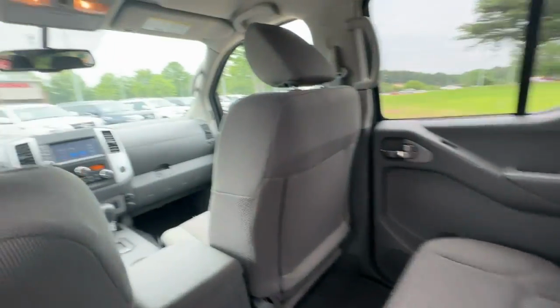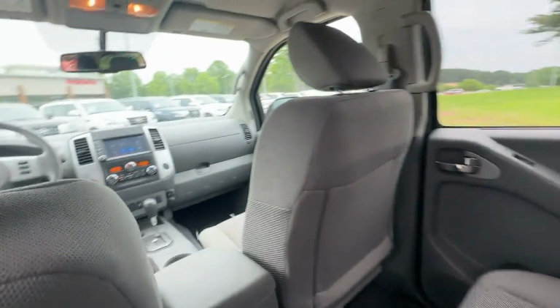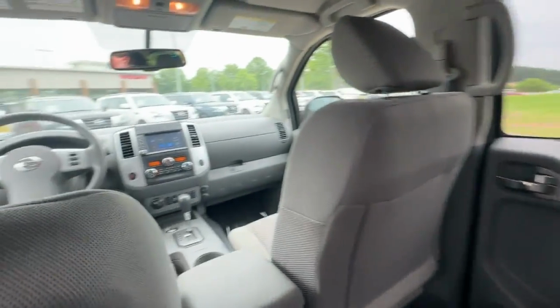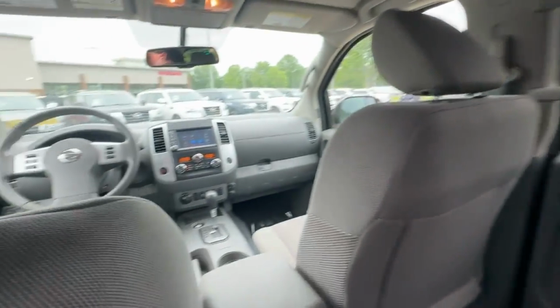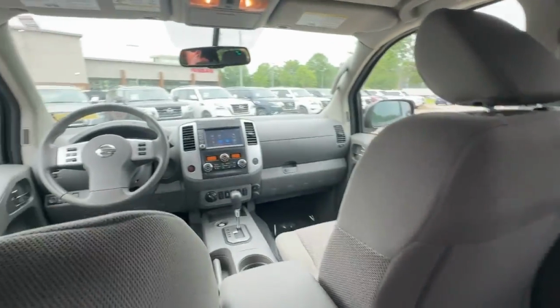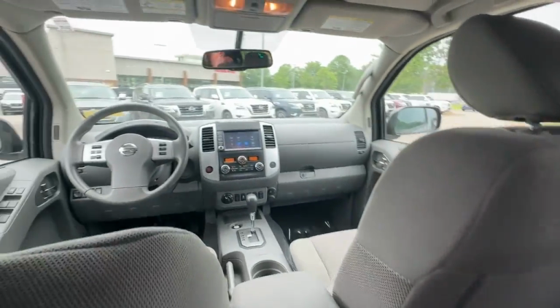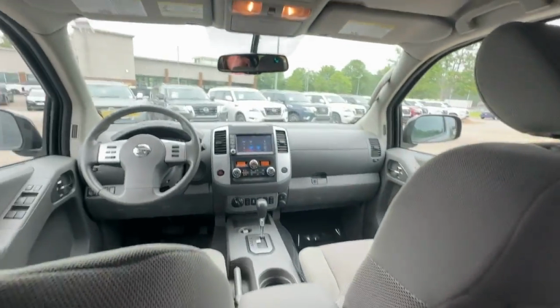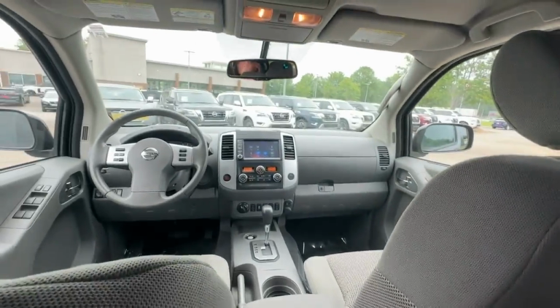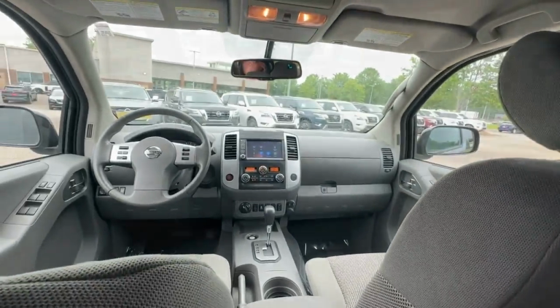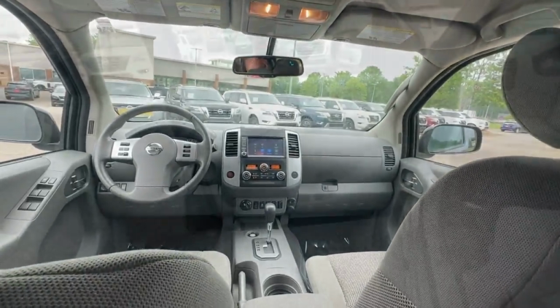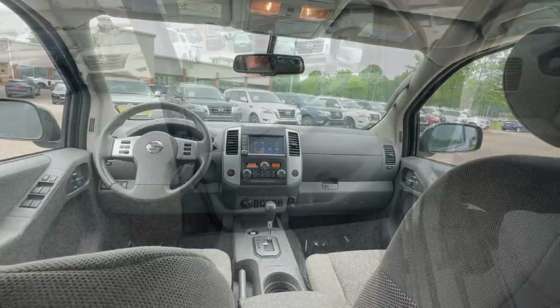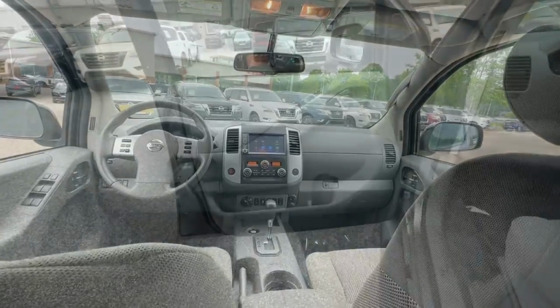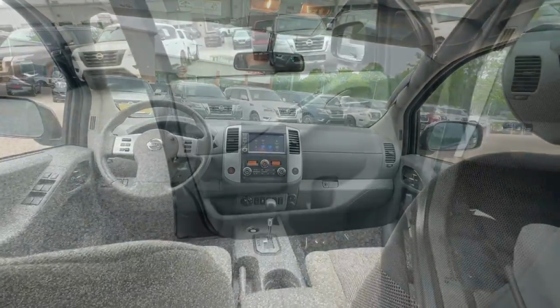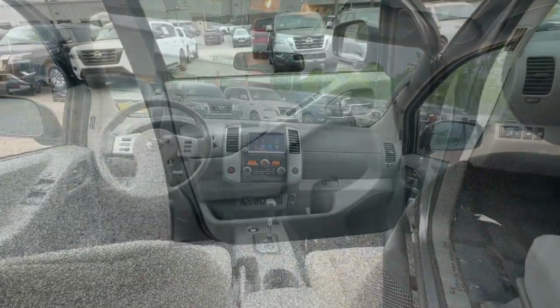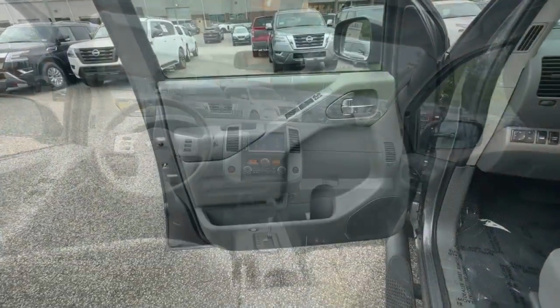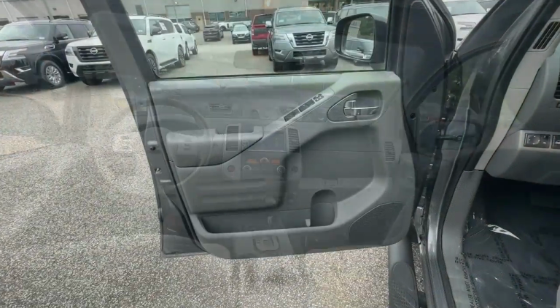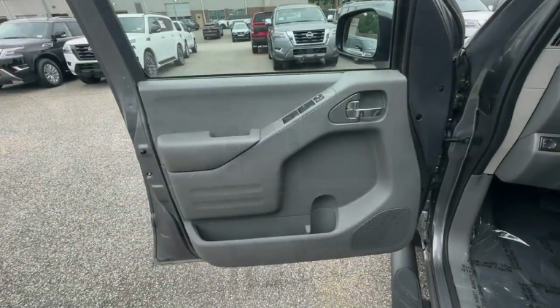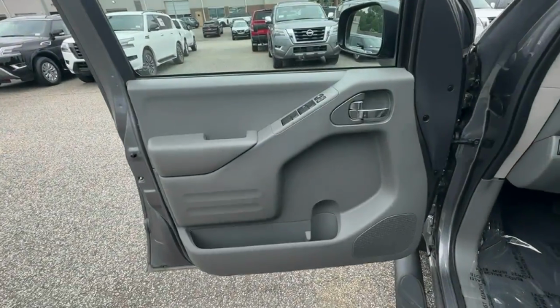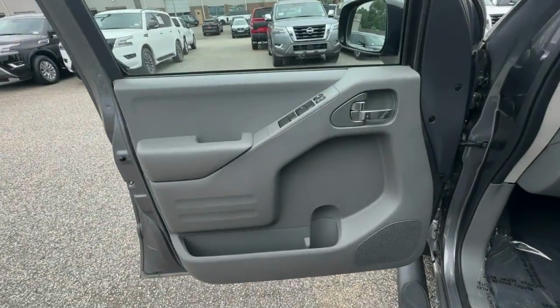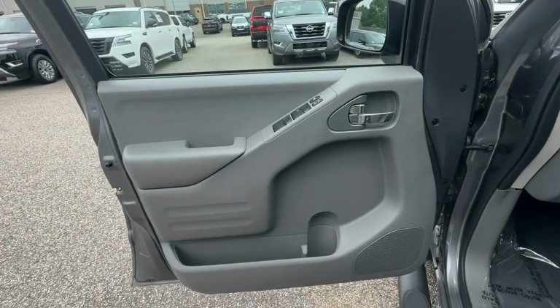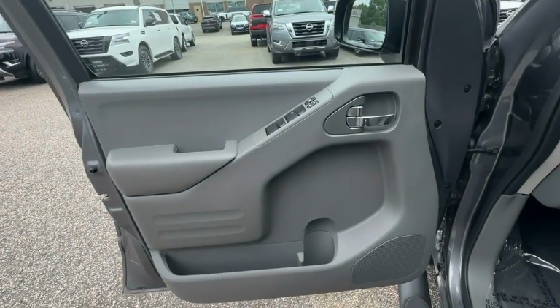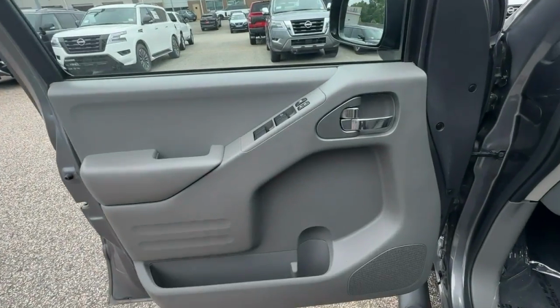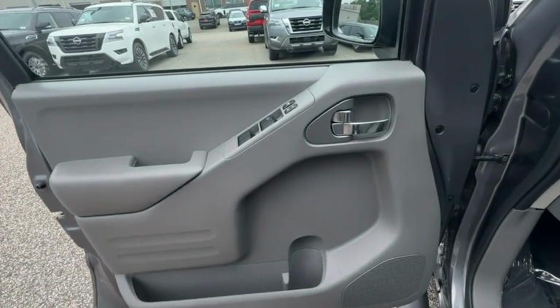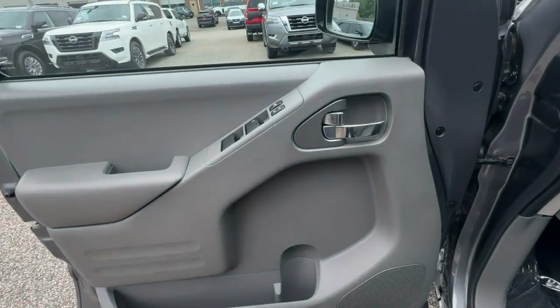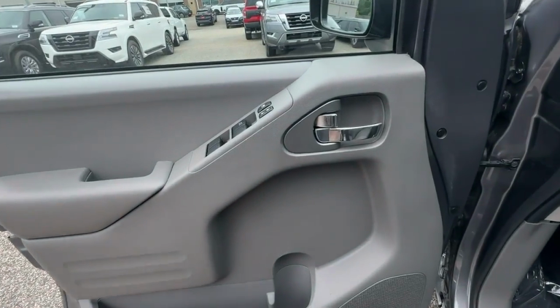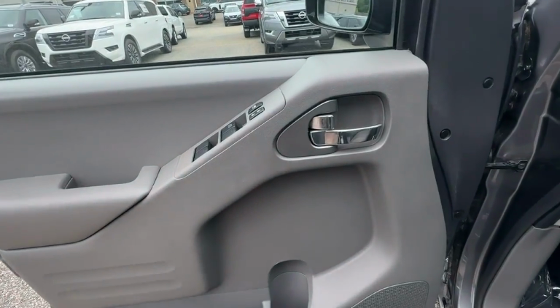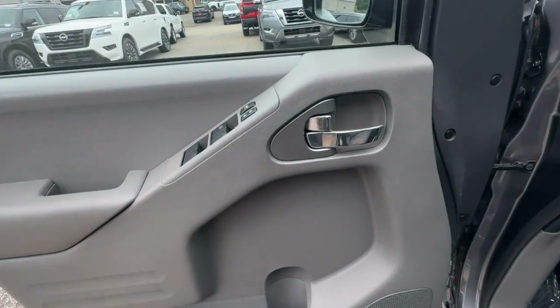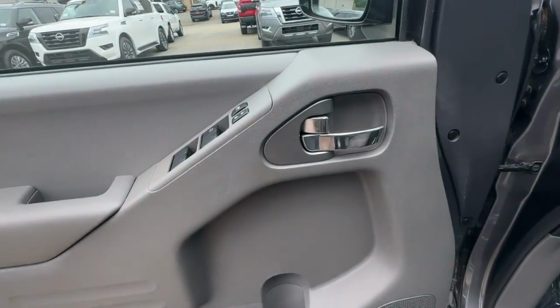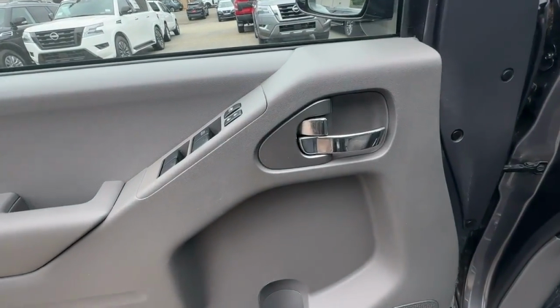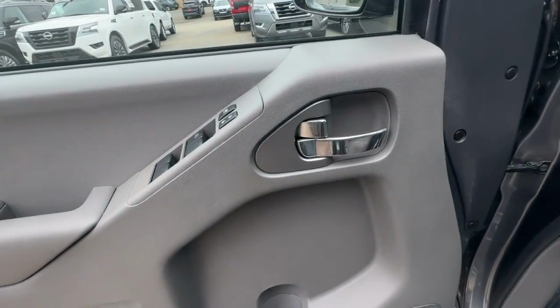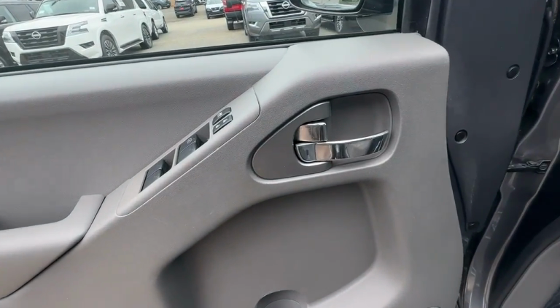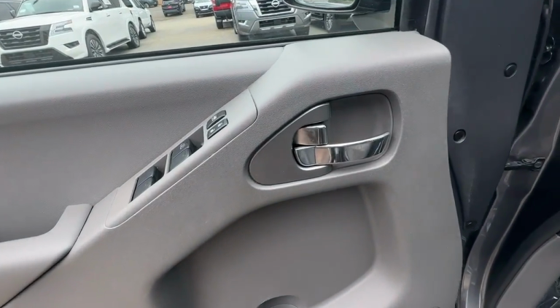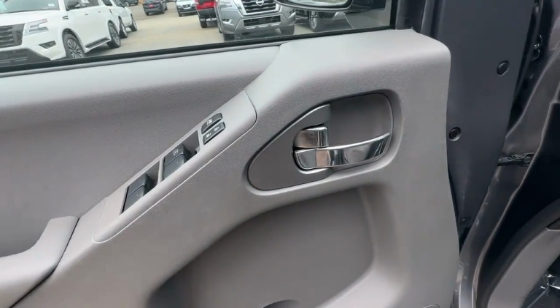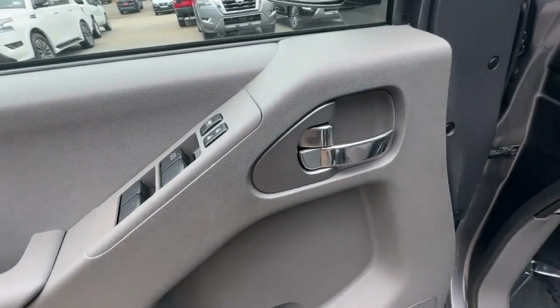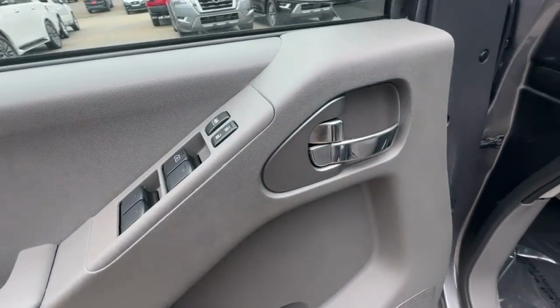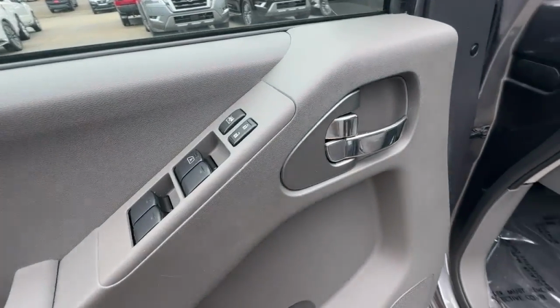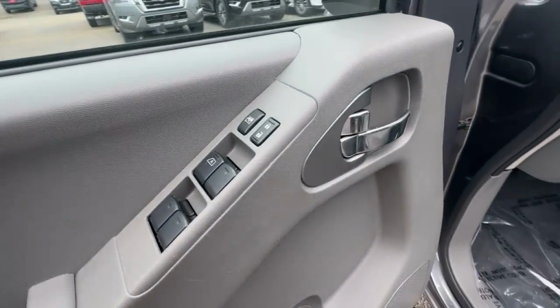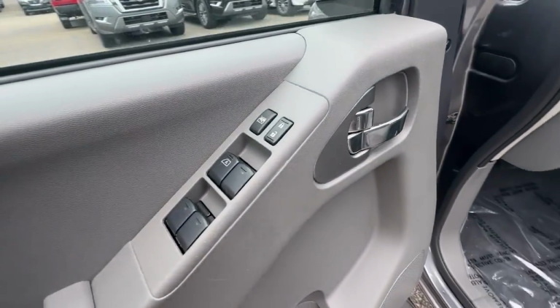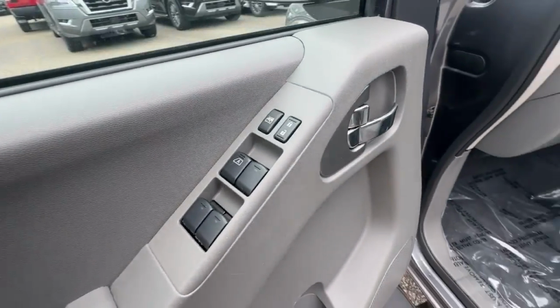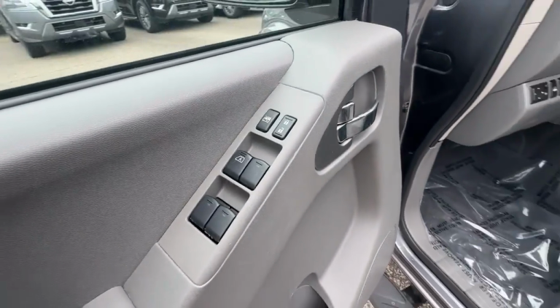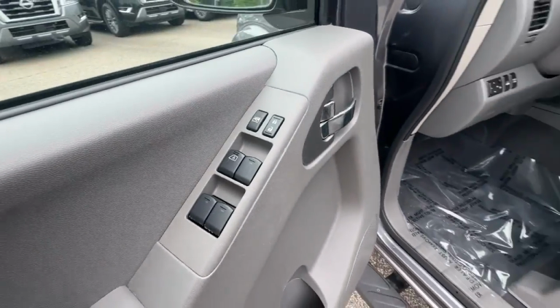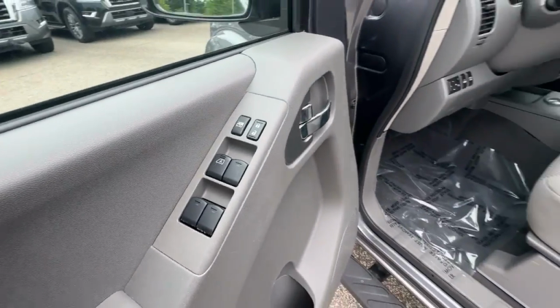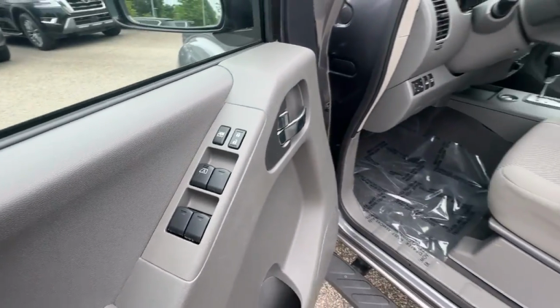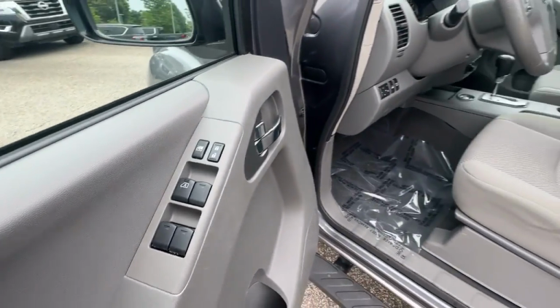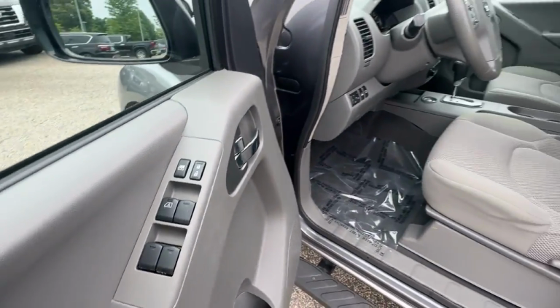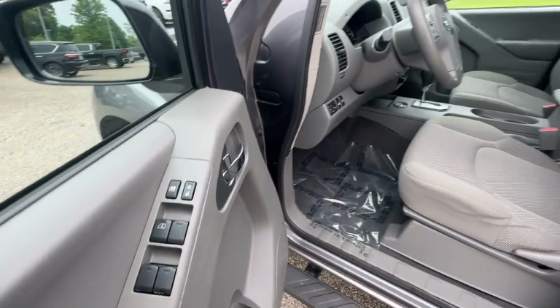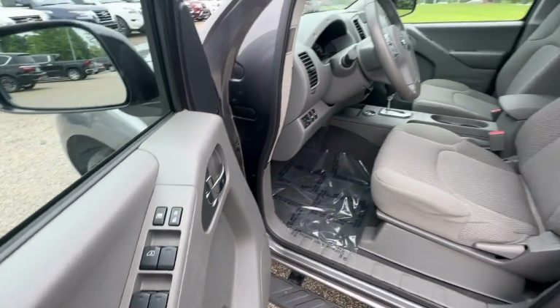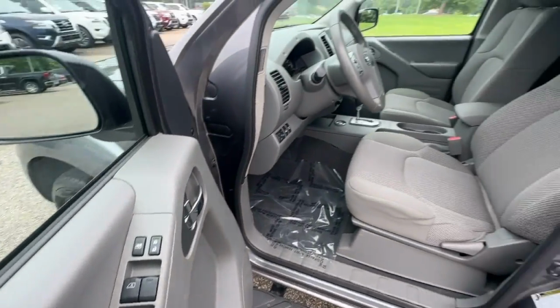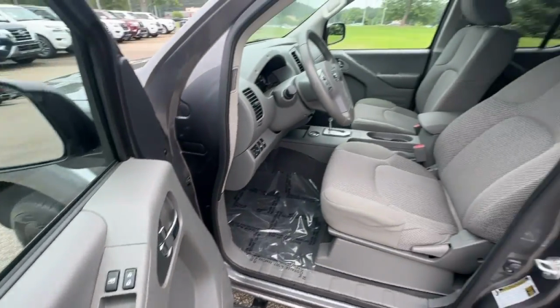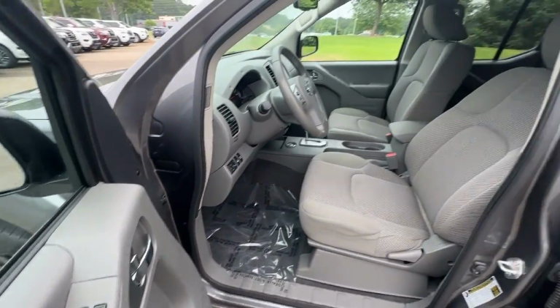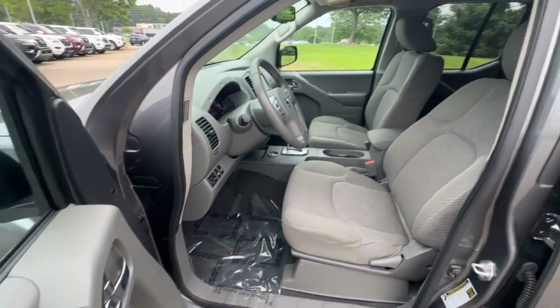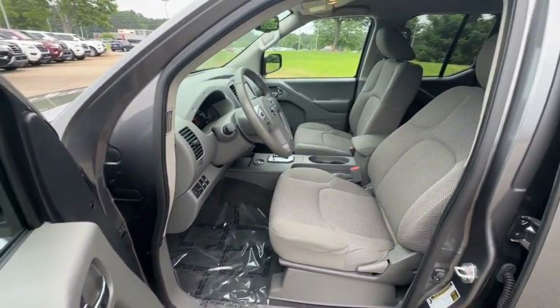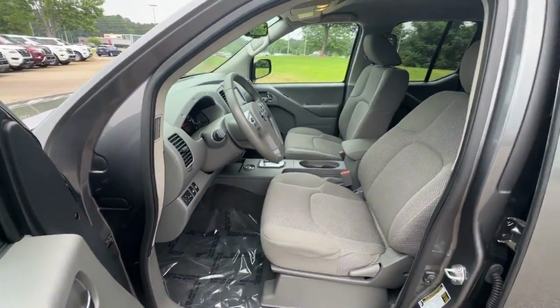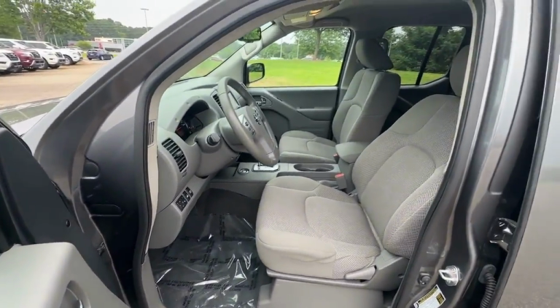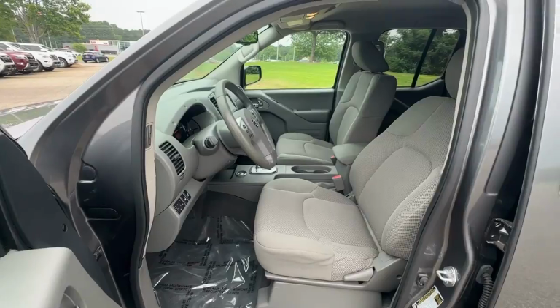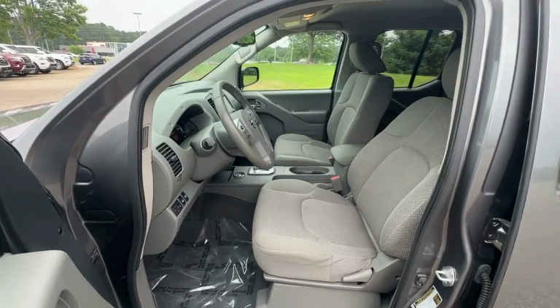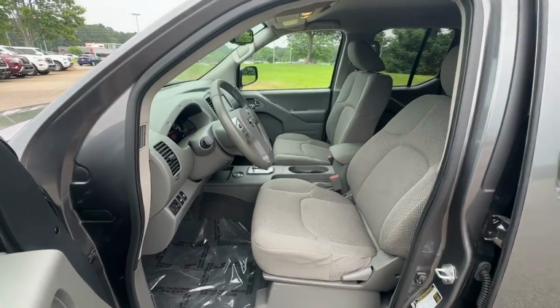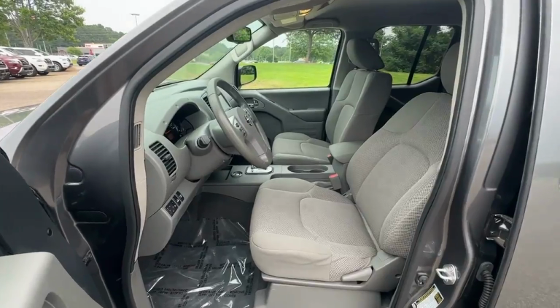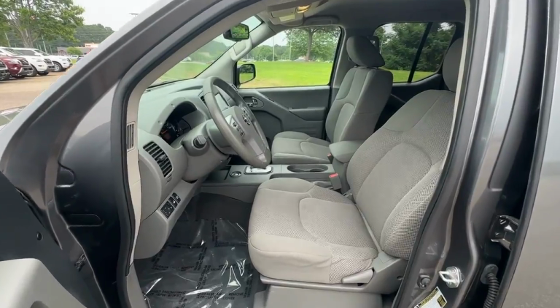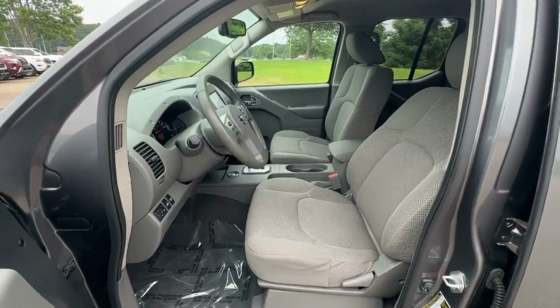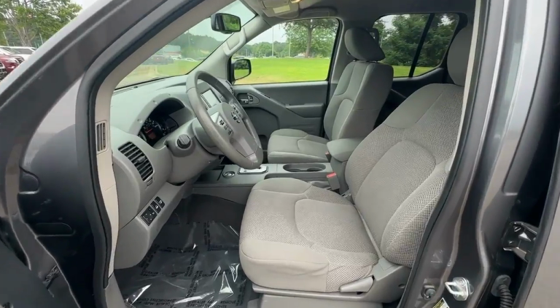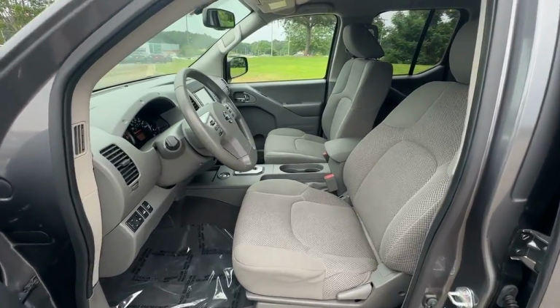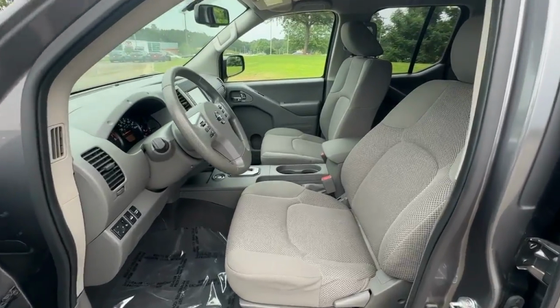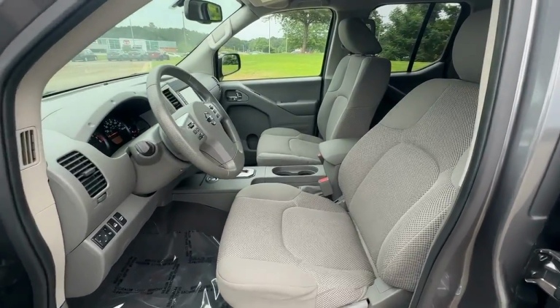Alarm, steering wheel audio controls, dual-zone AC — mid-size truck capability at an oversized value.